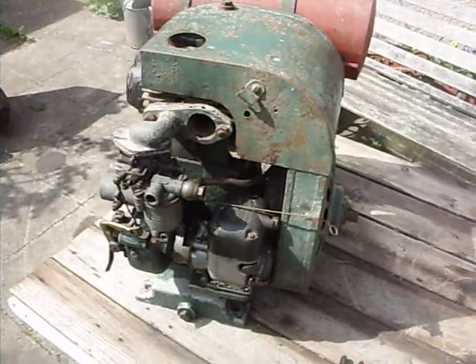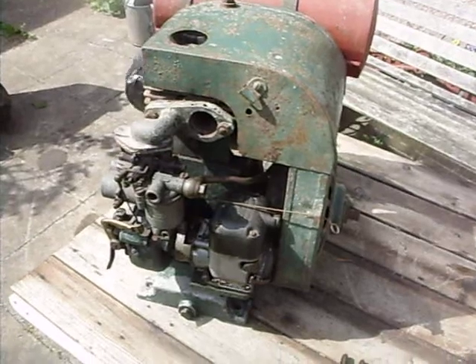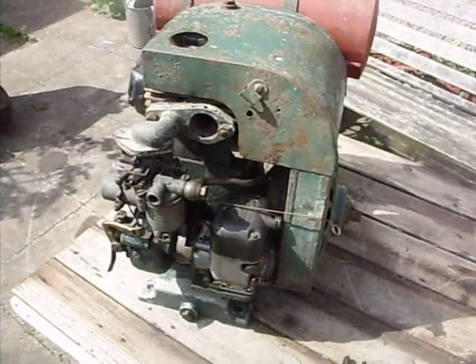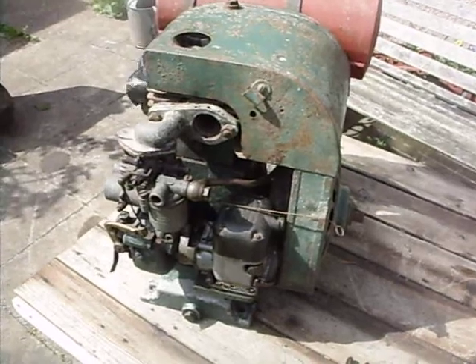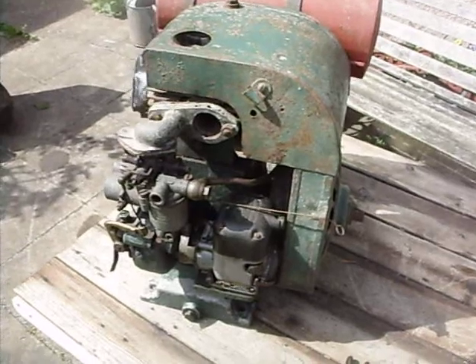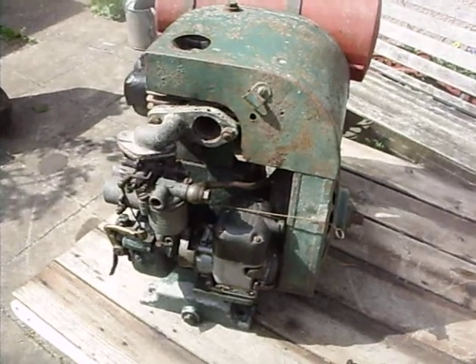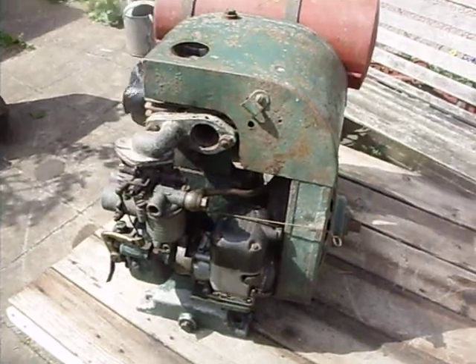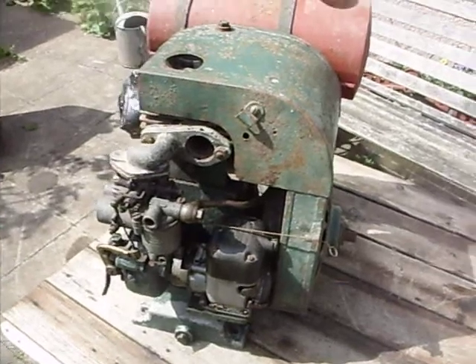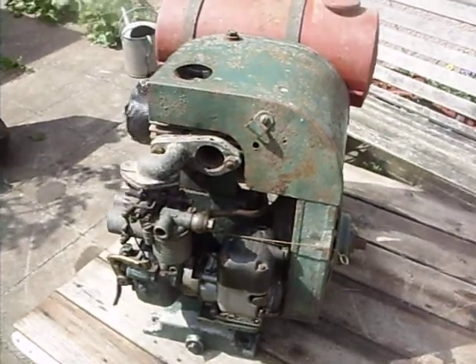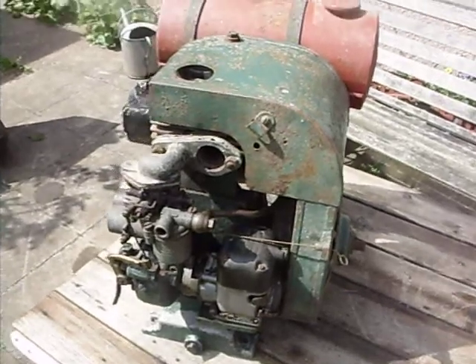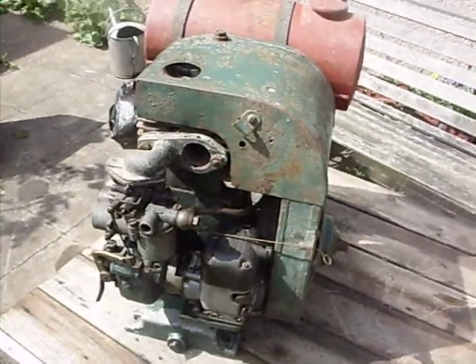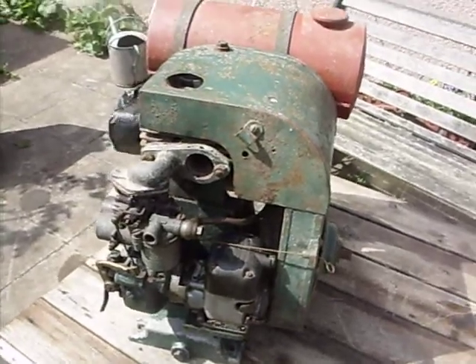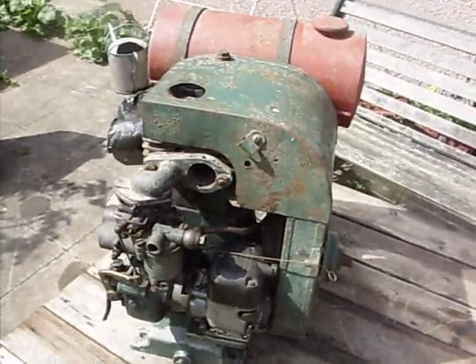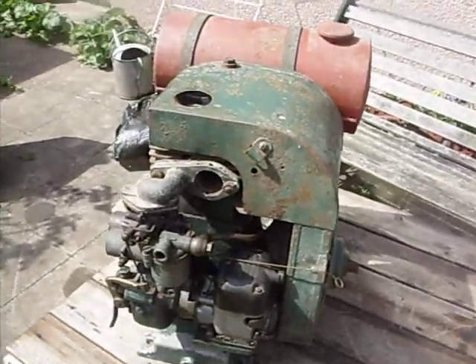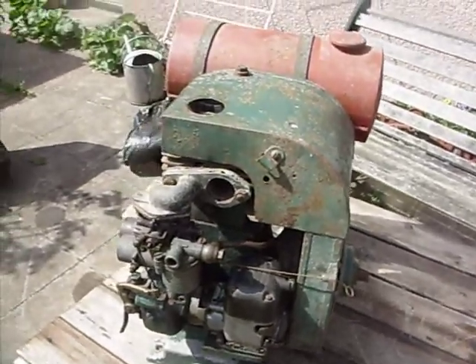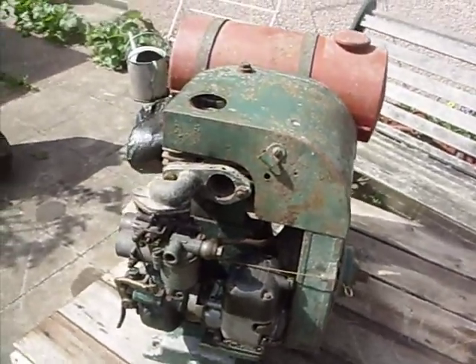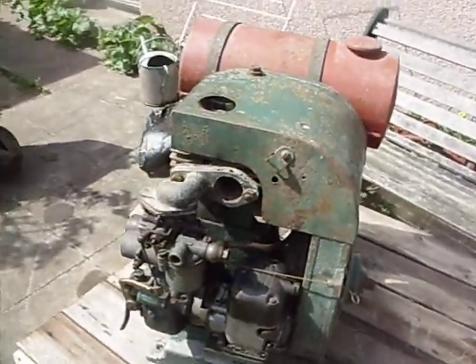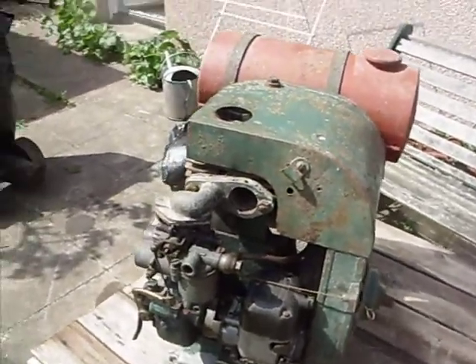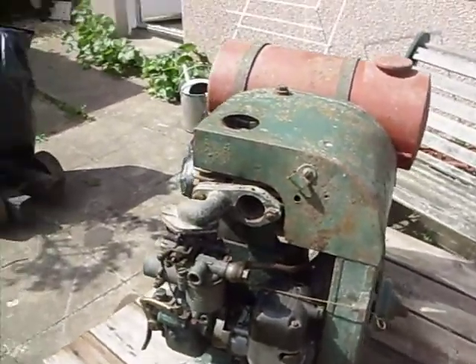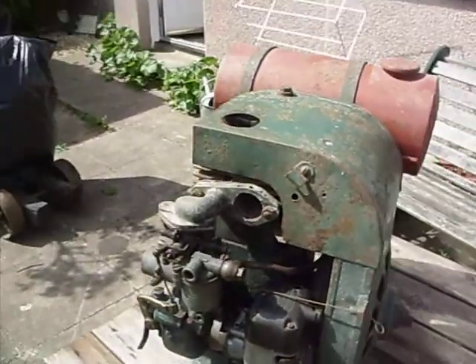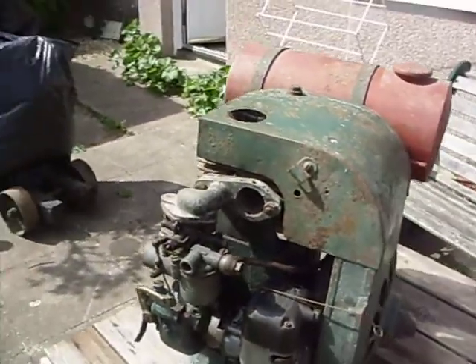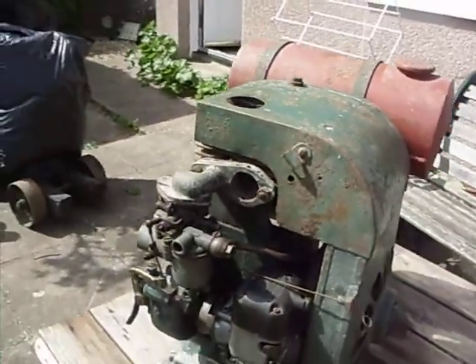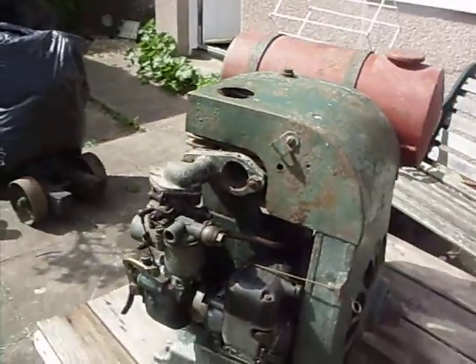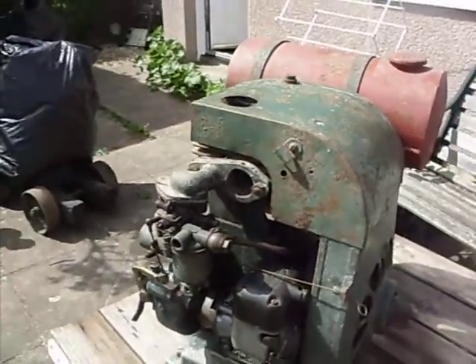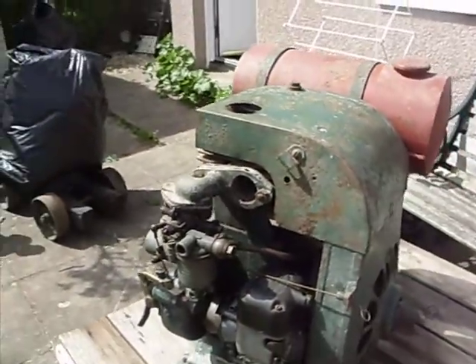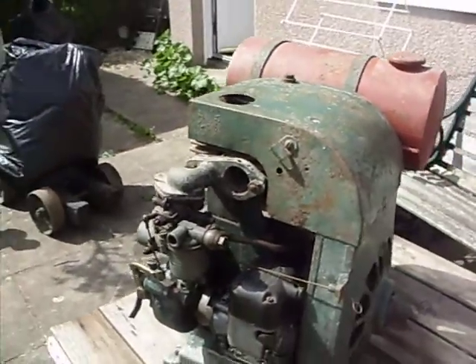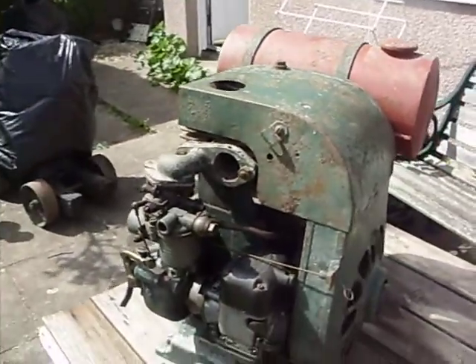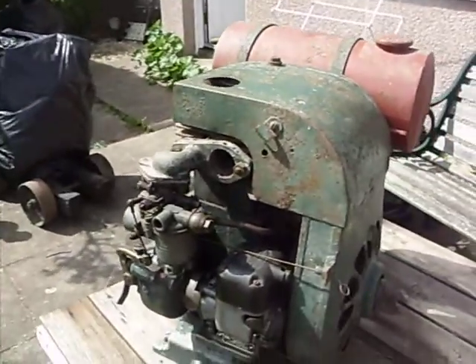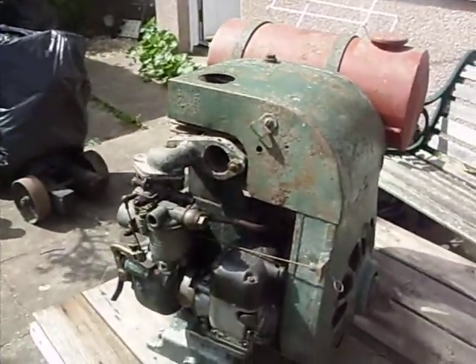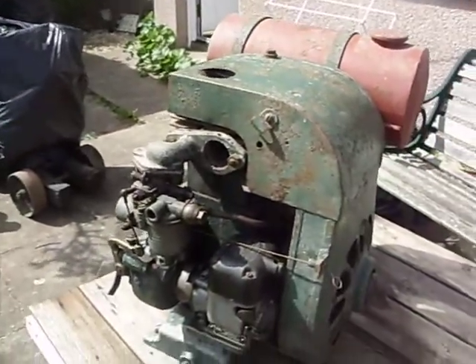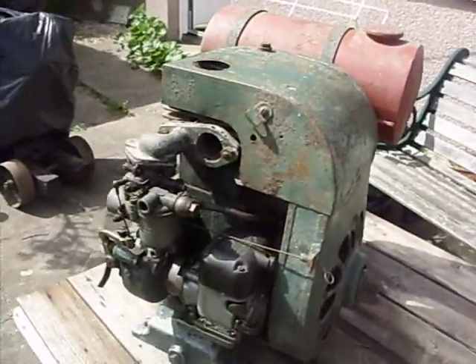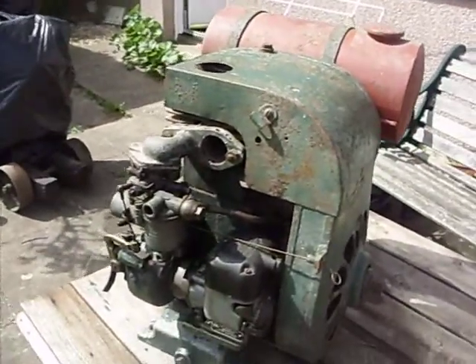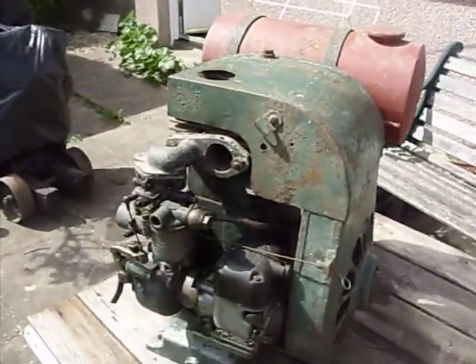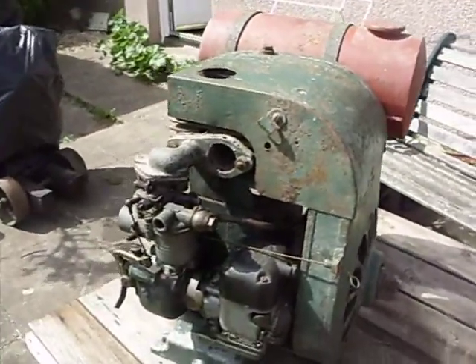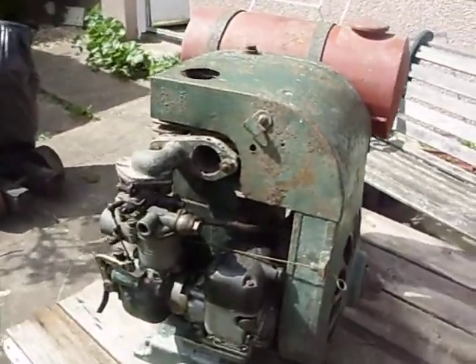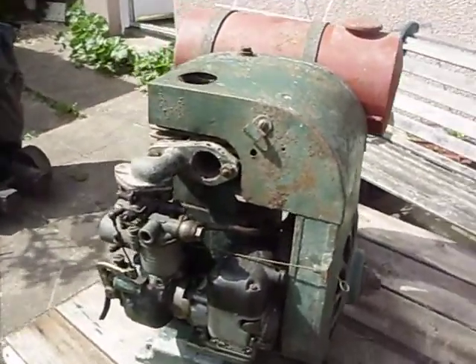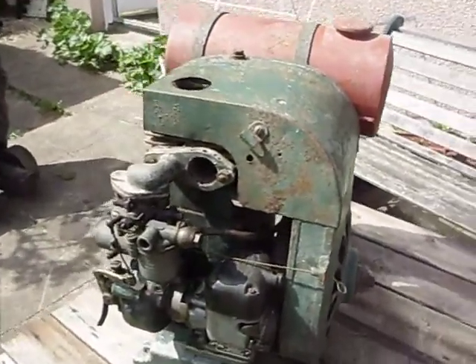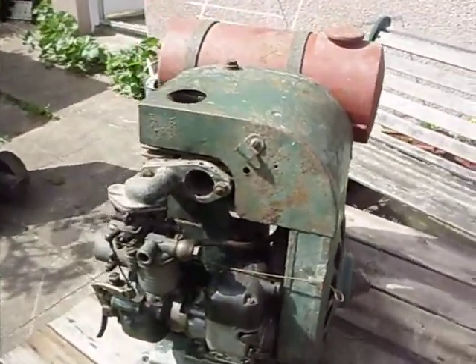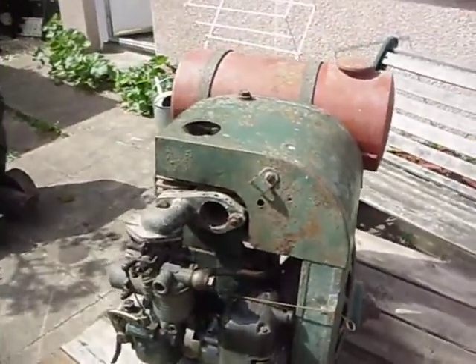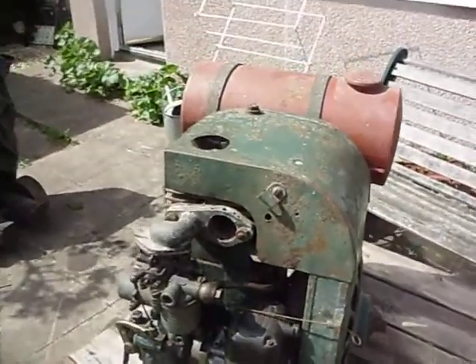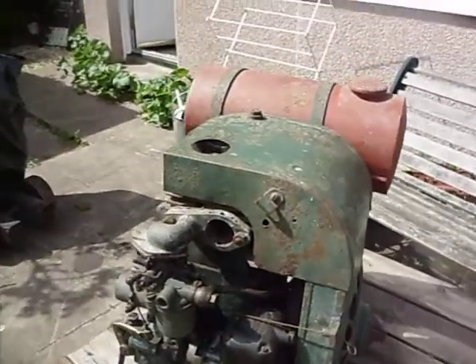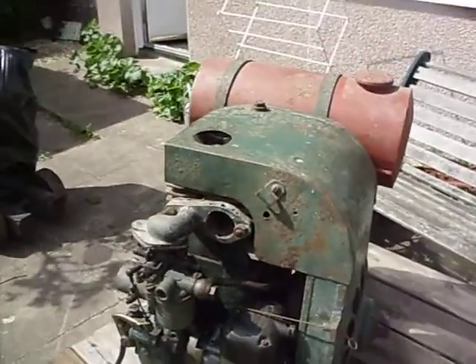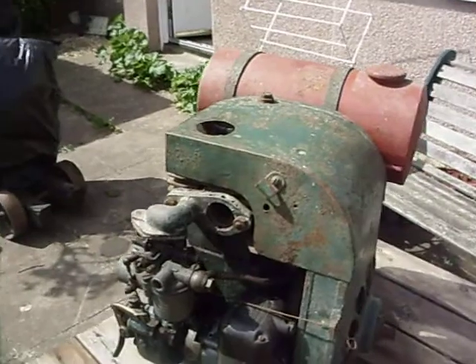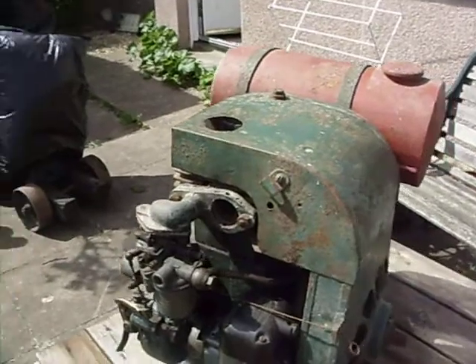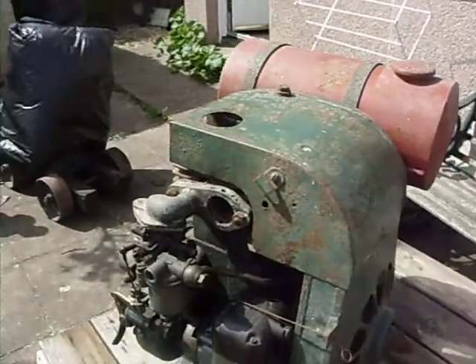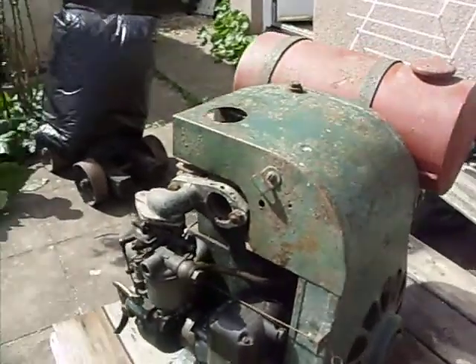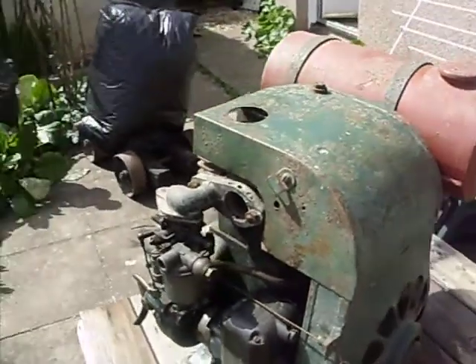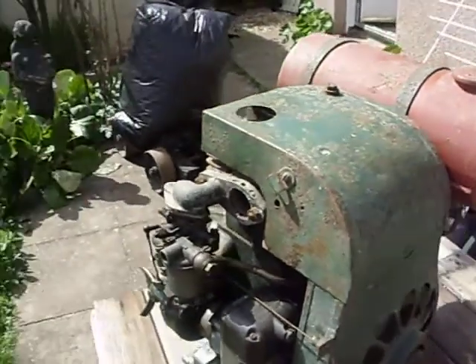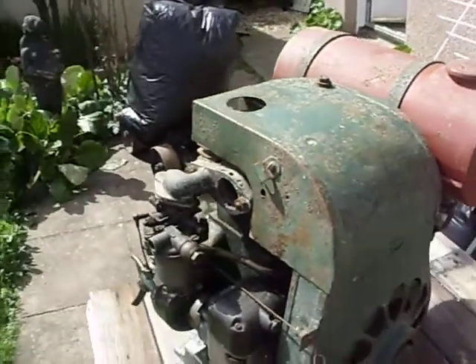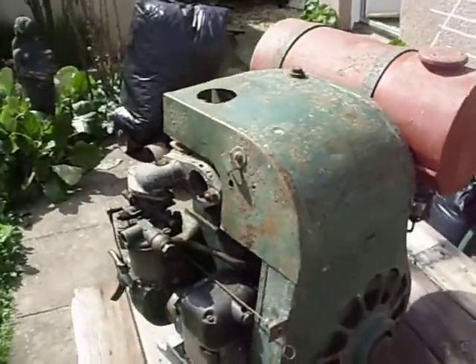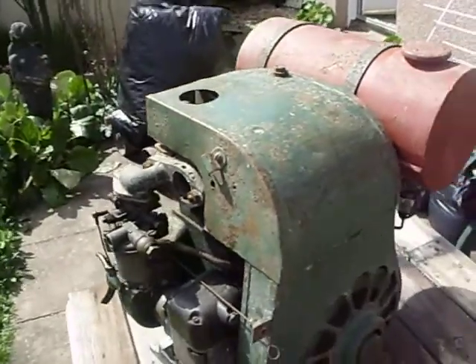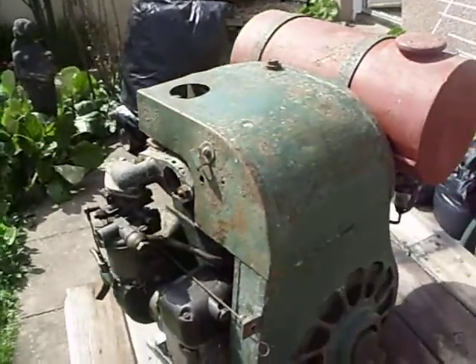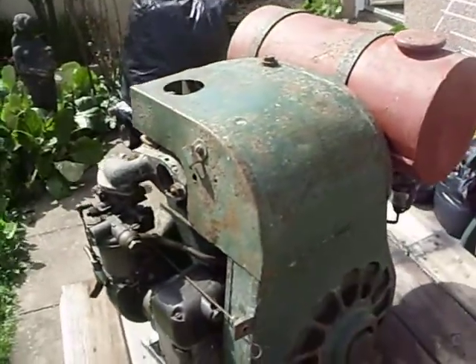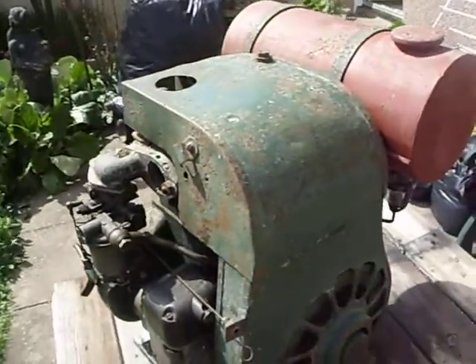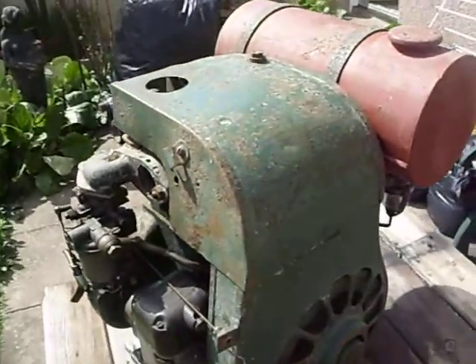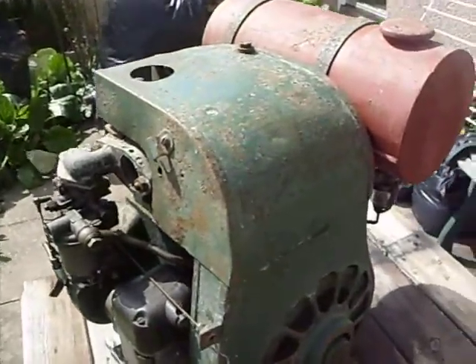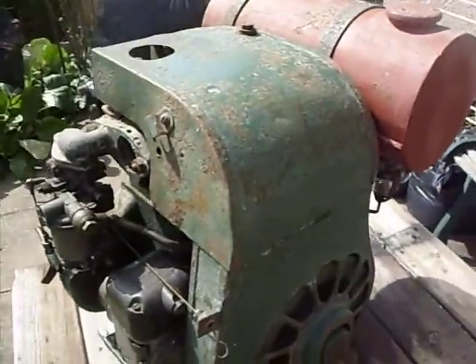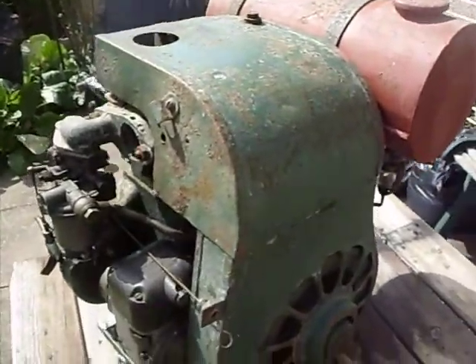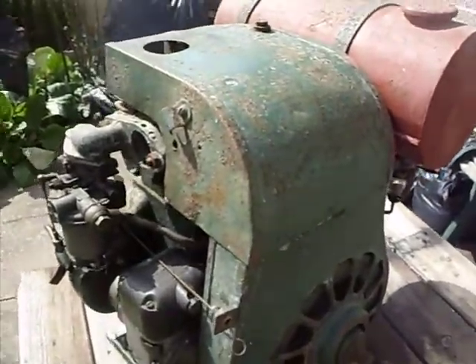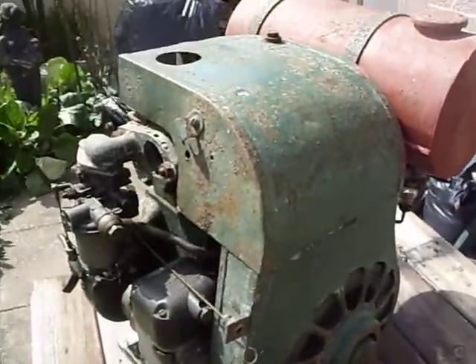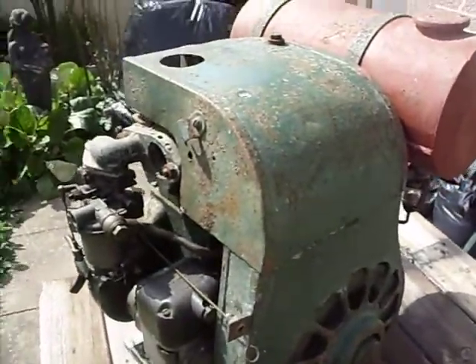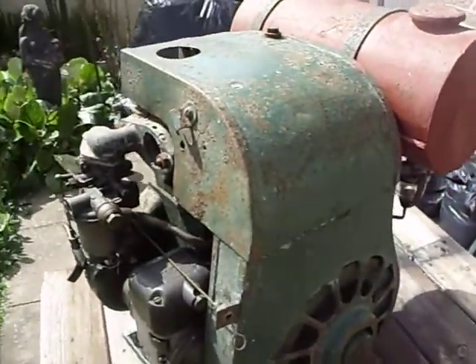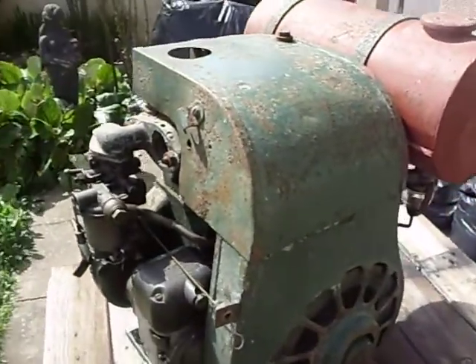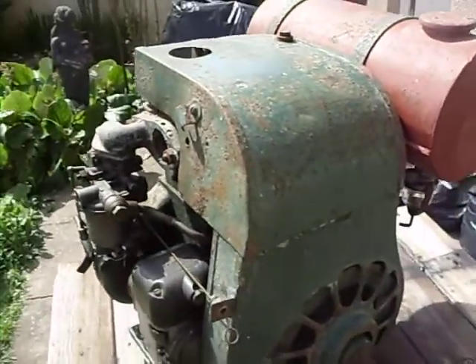Hi guys. Digging through this shed I came across this old Jap engine which has been in there for about 18 years.